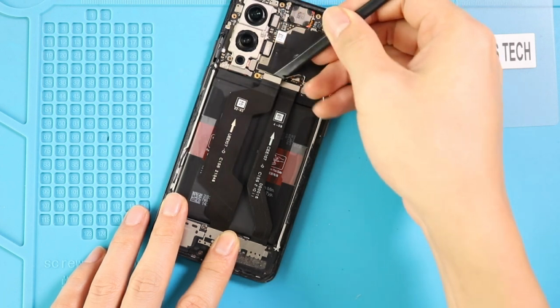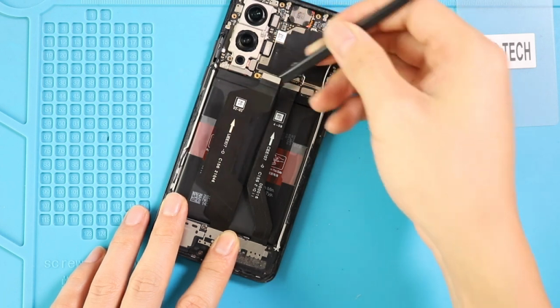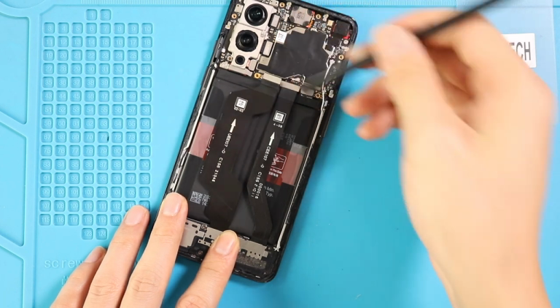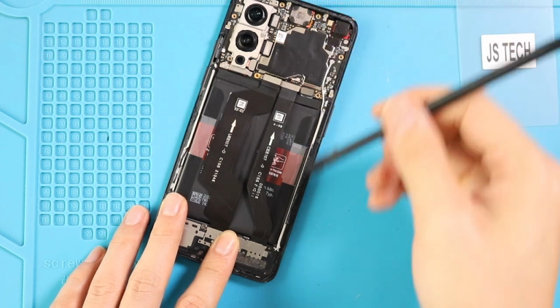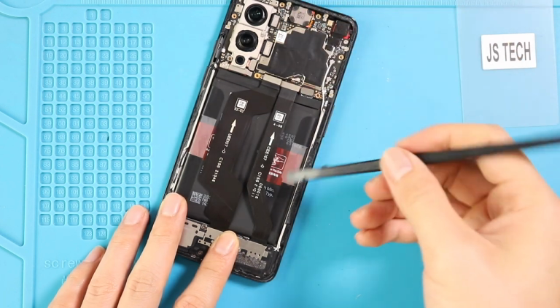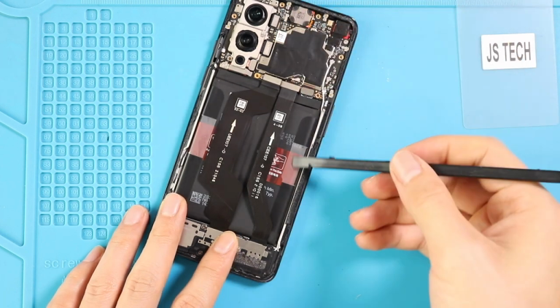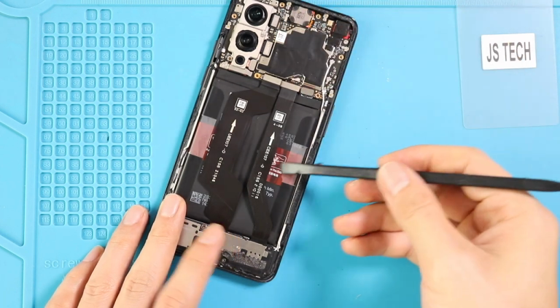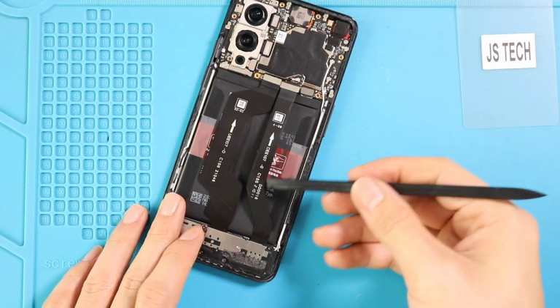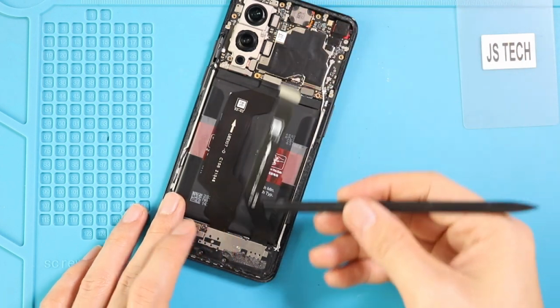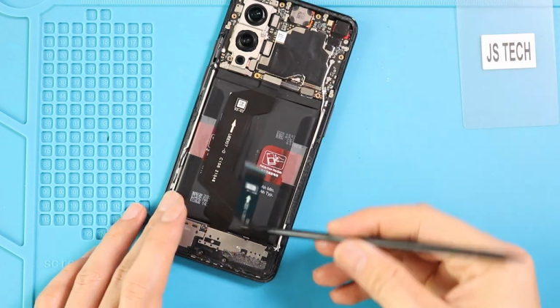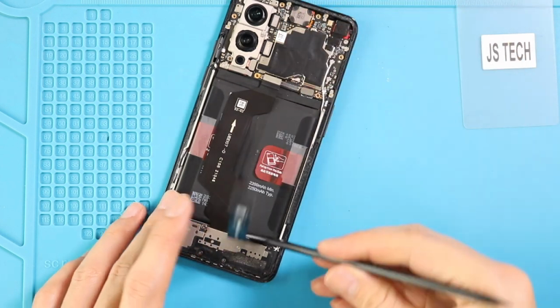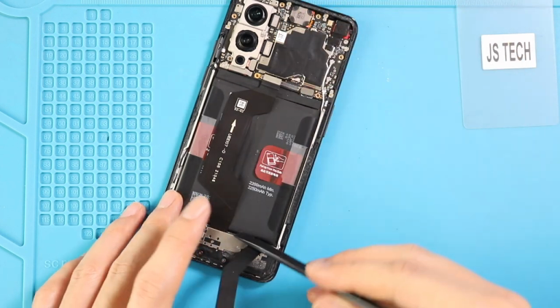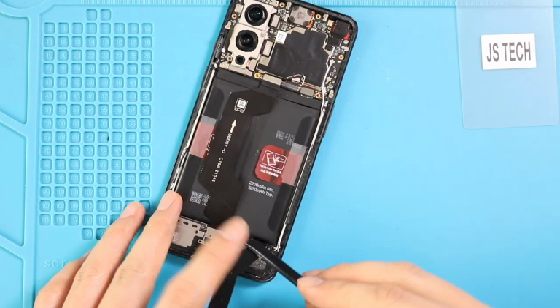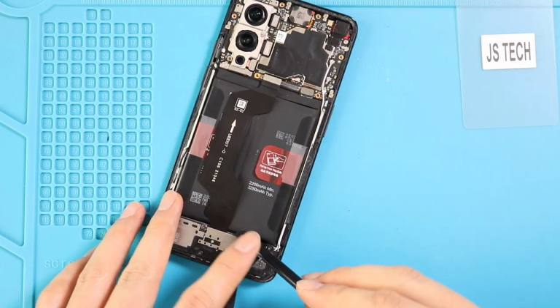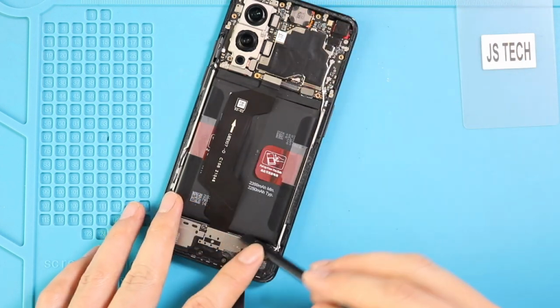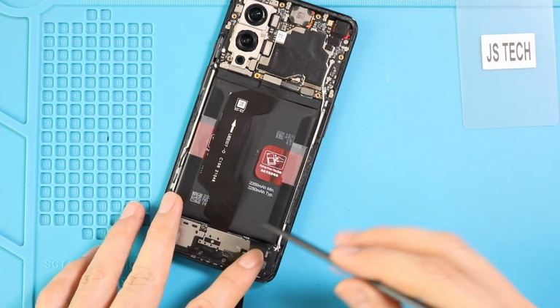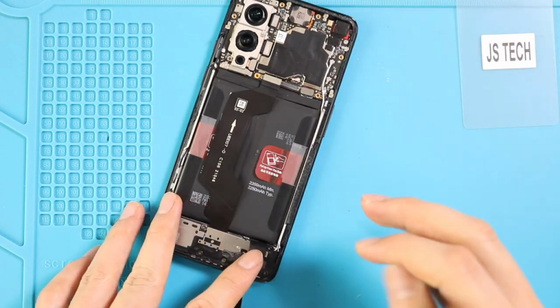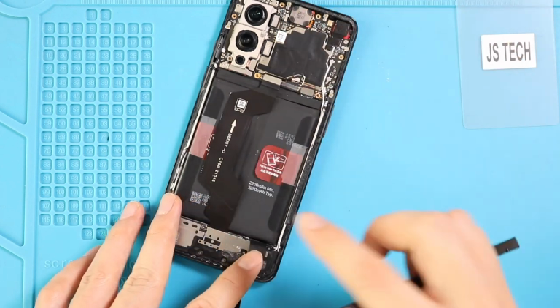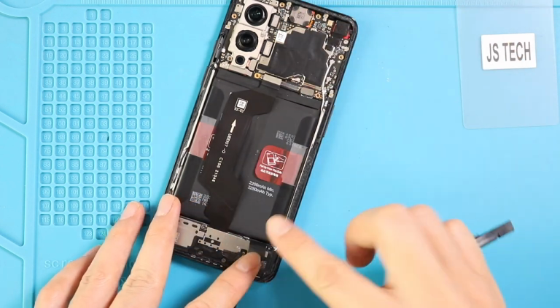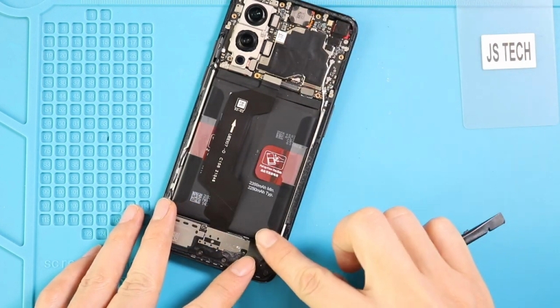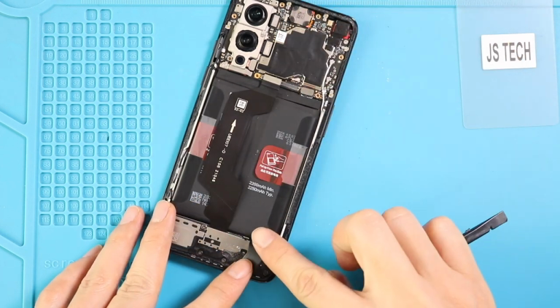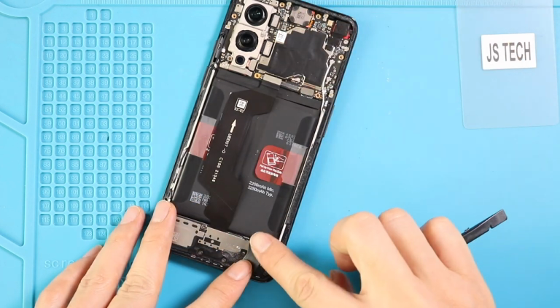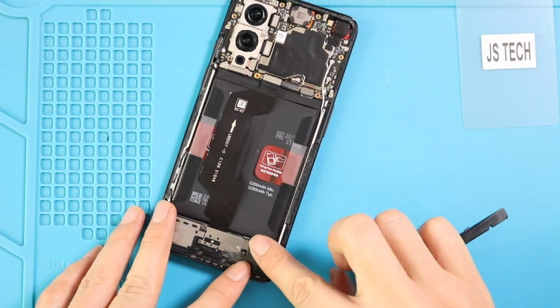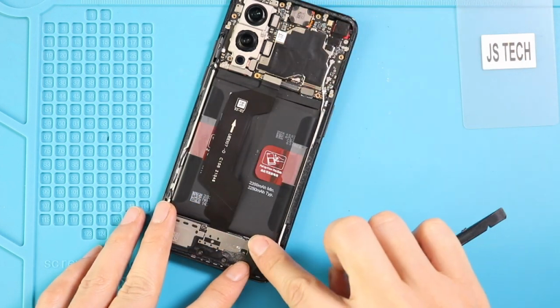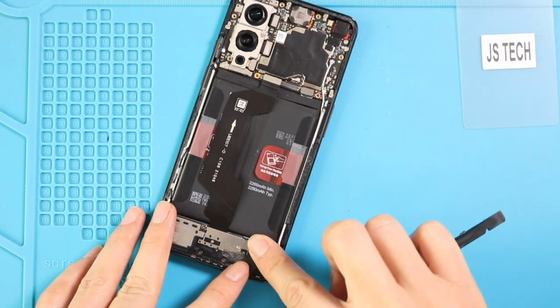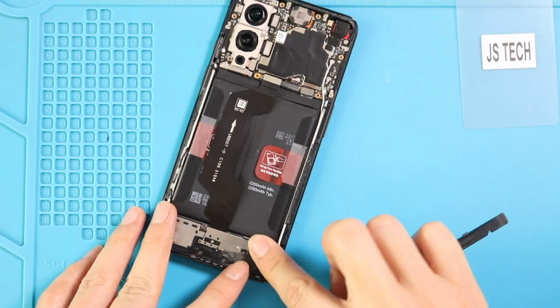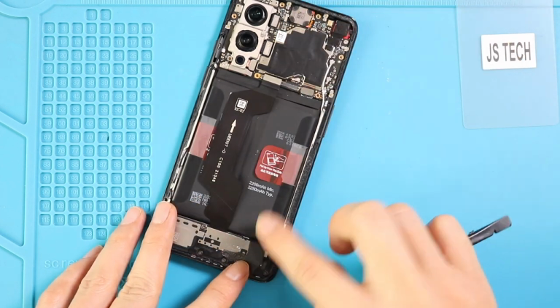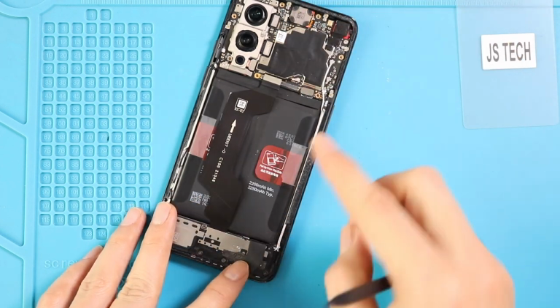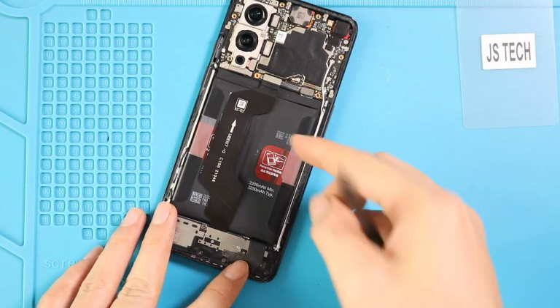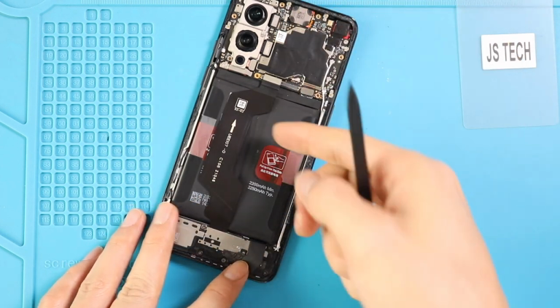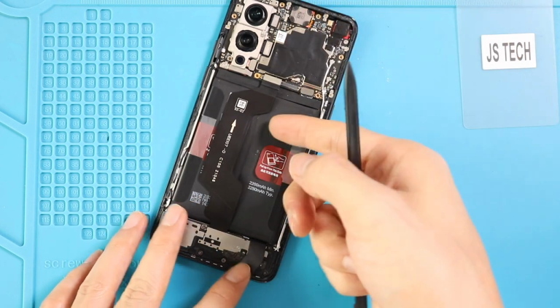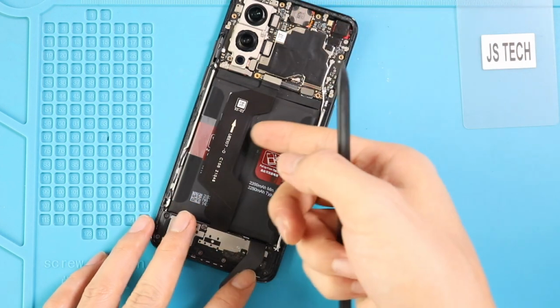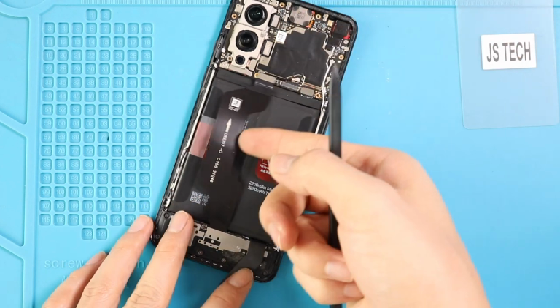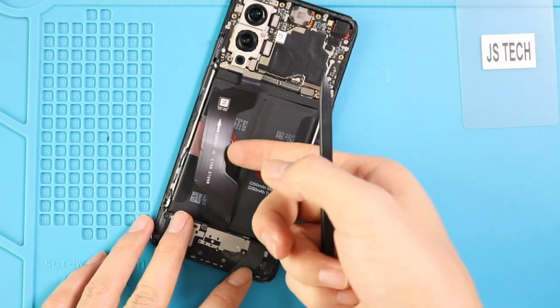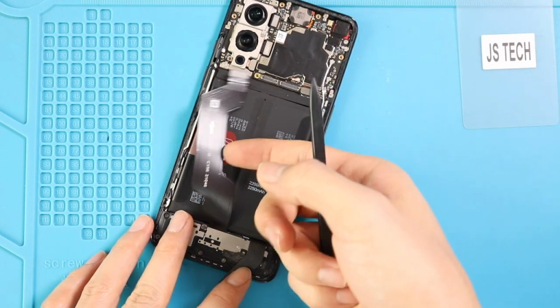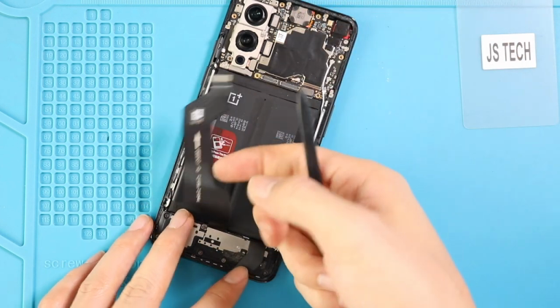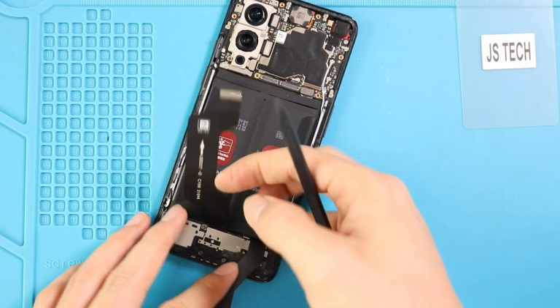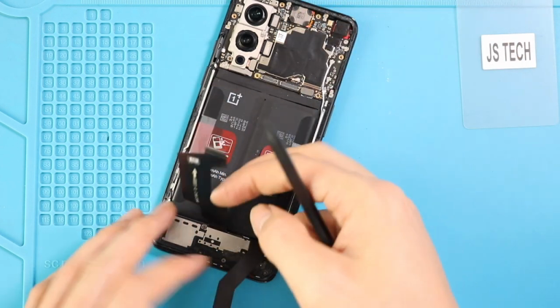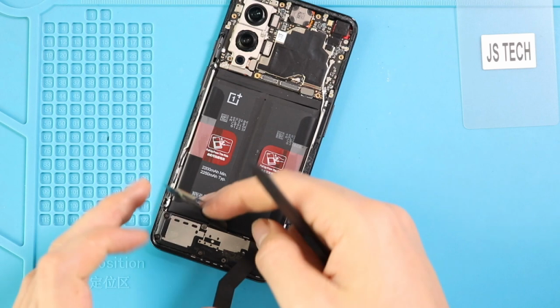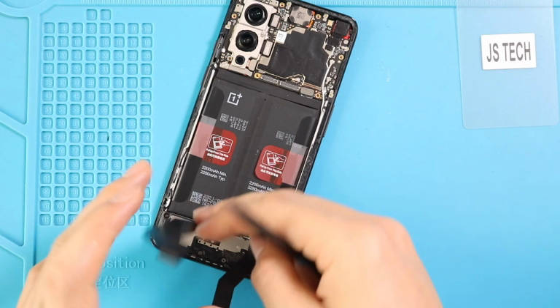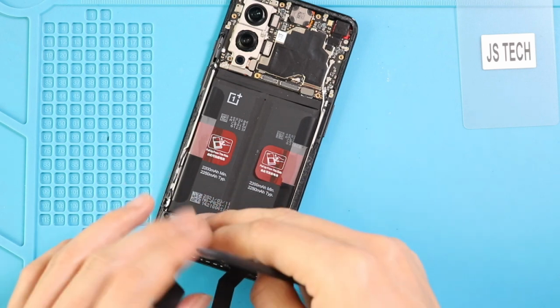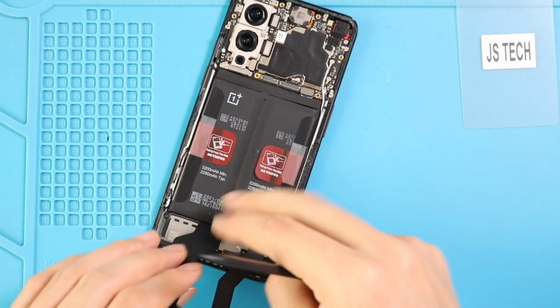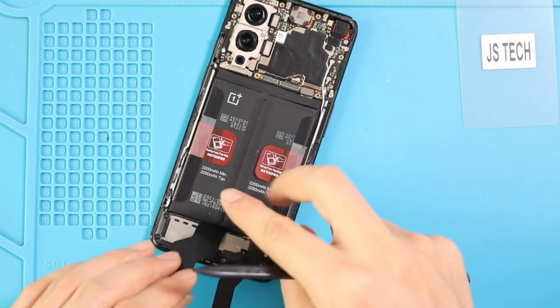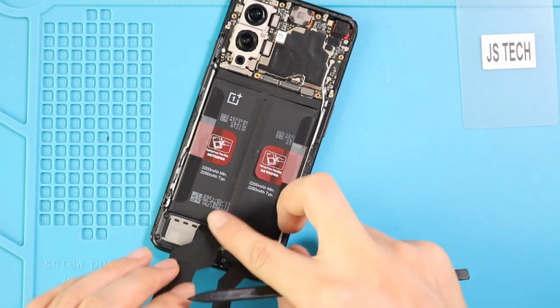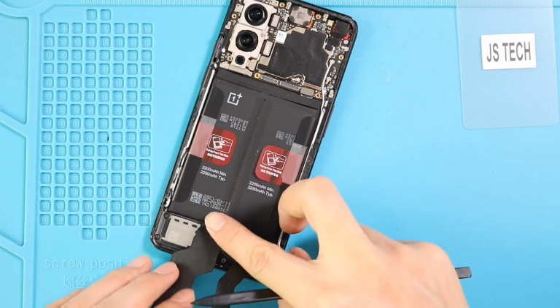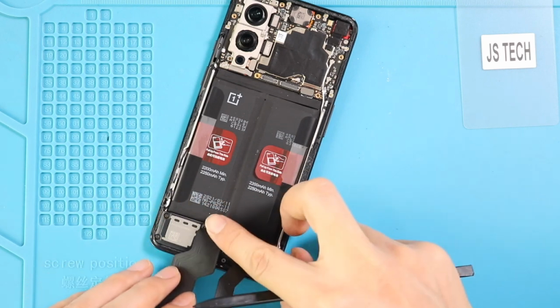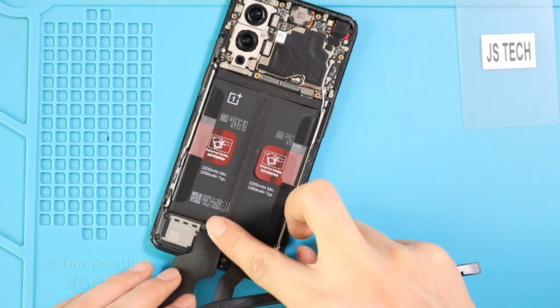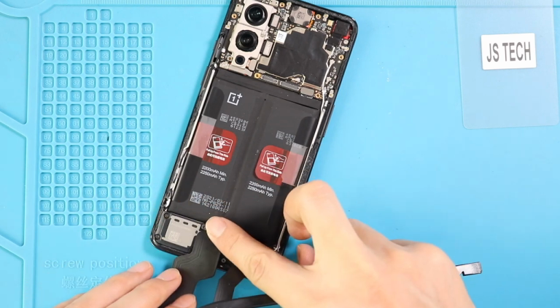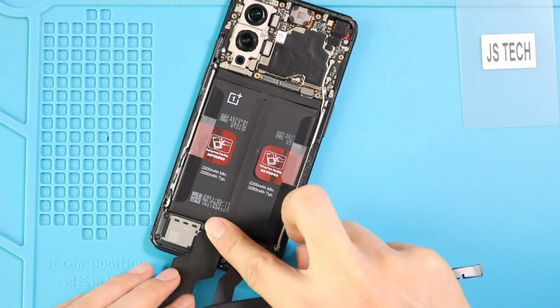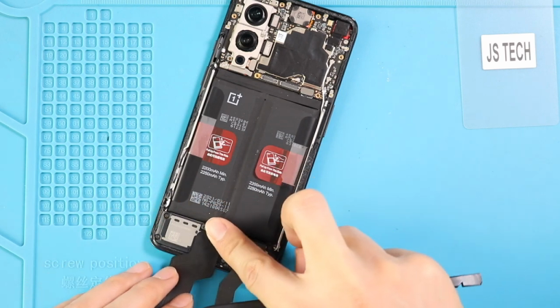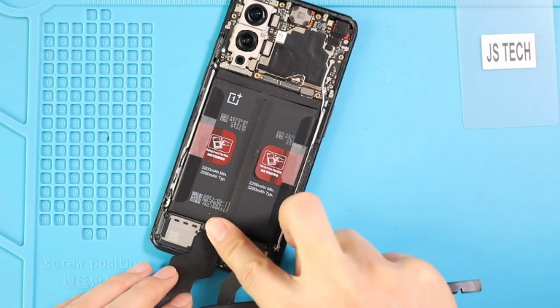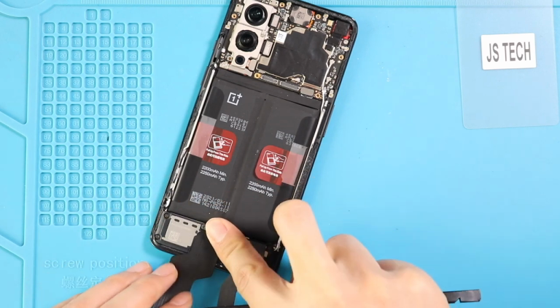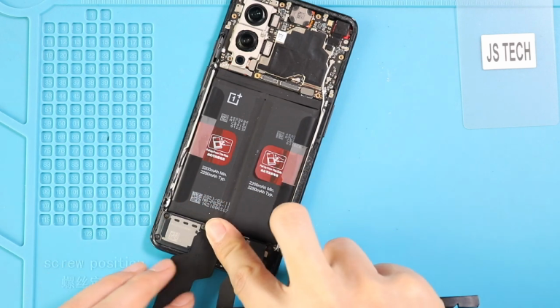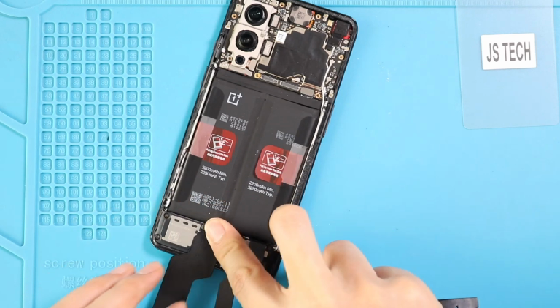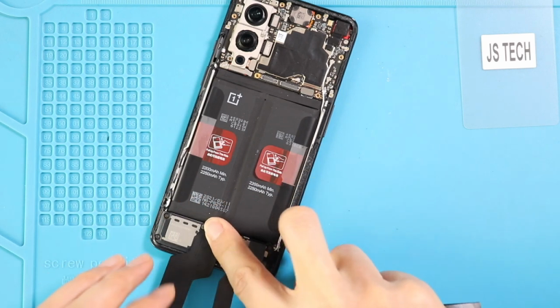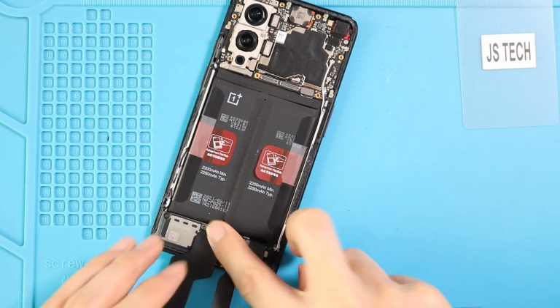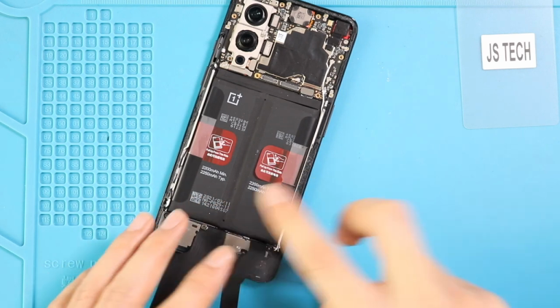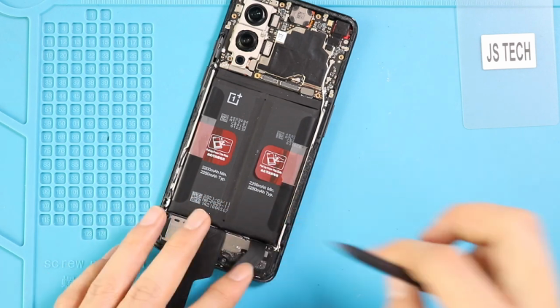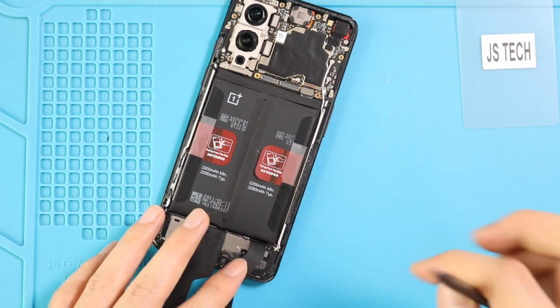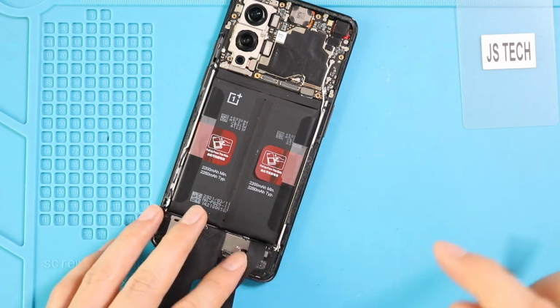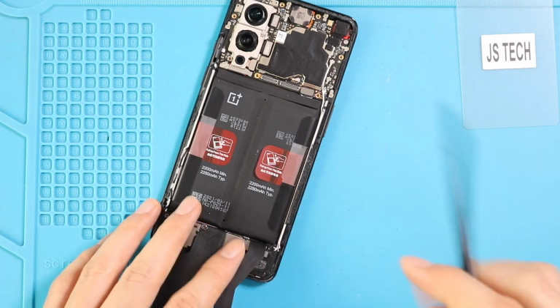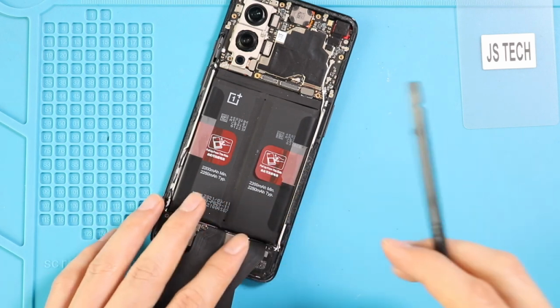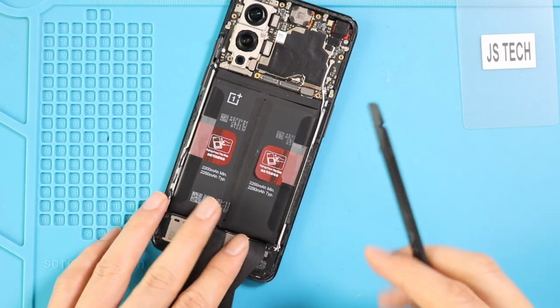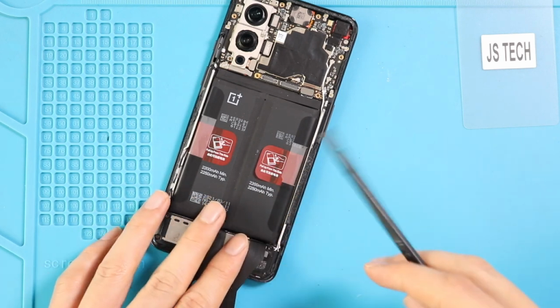Next, fold the flex cable down and take out the battery by loosening the adhesive on the sides, then pull it by the red tabs on both sides.